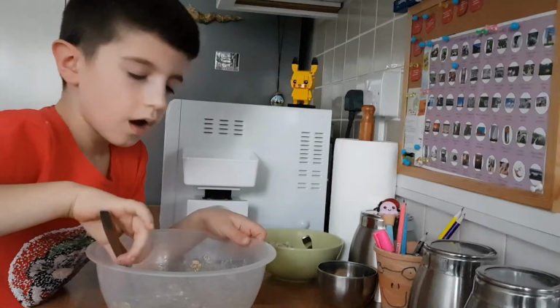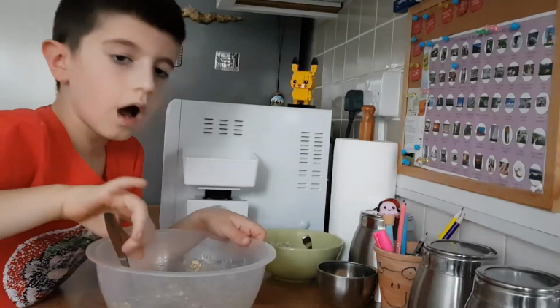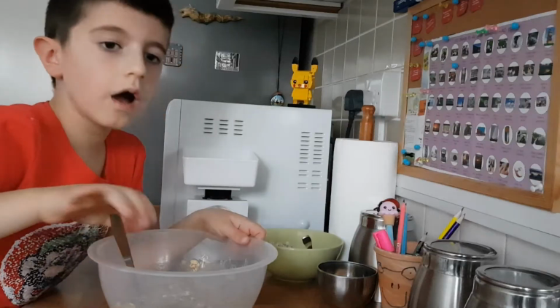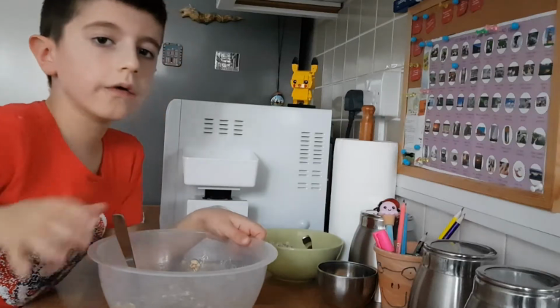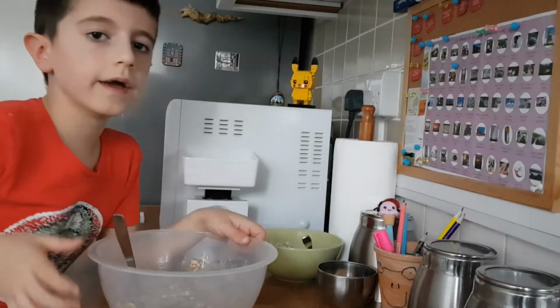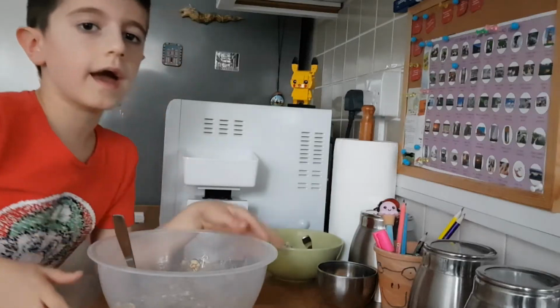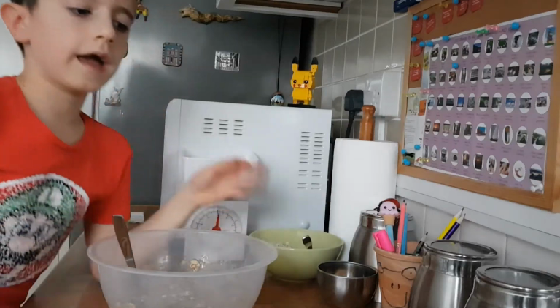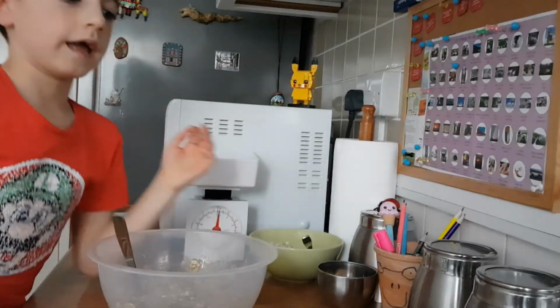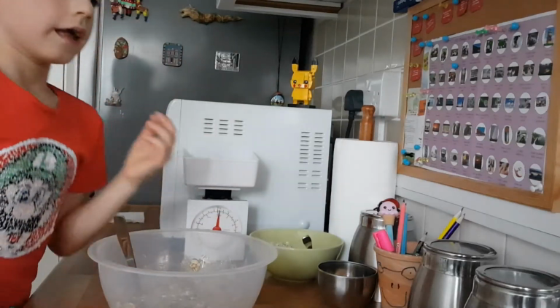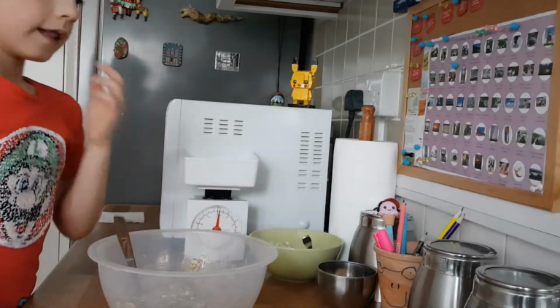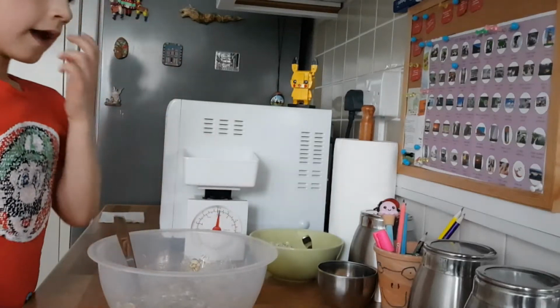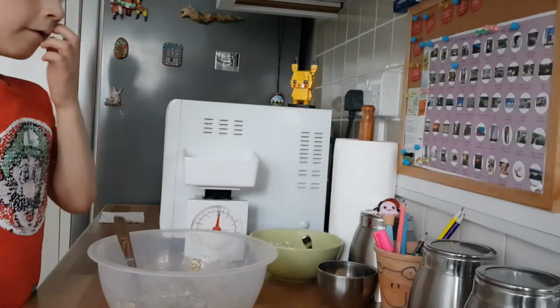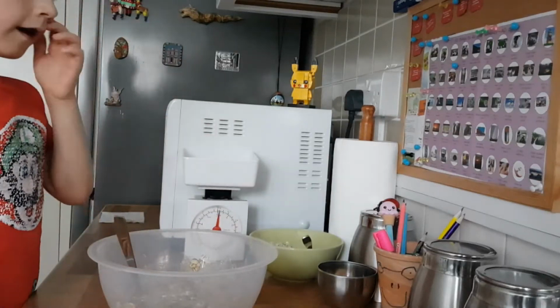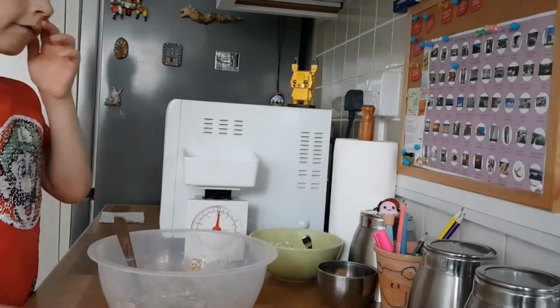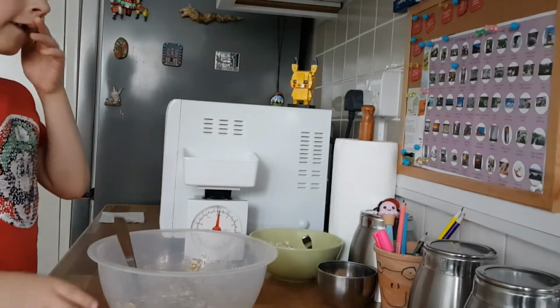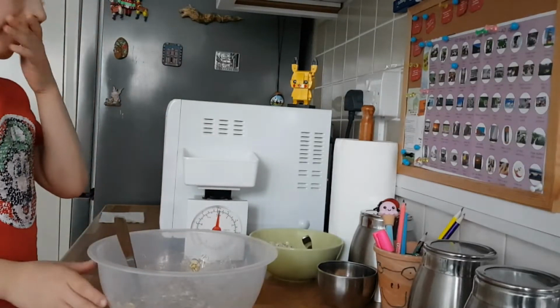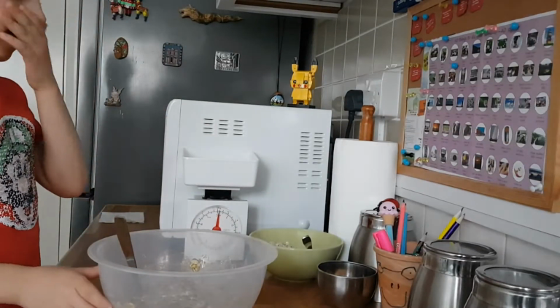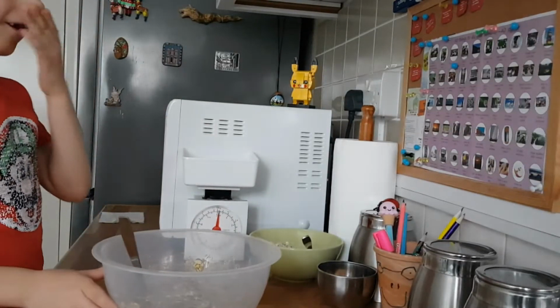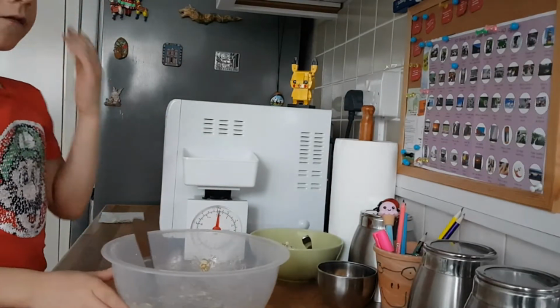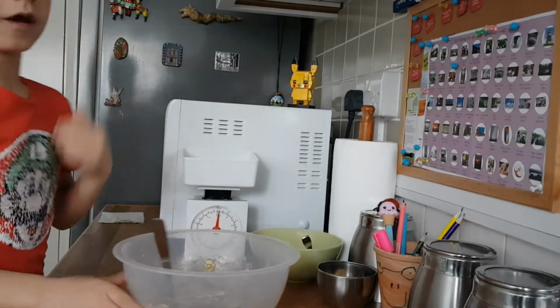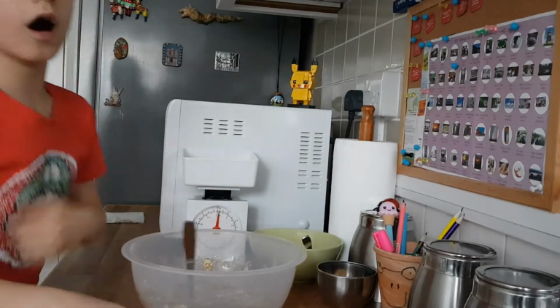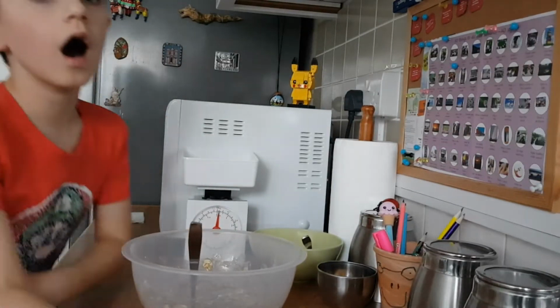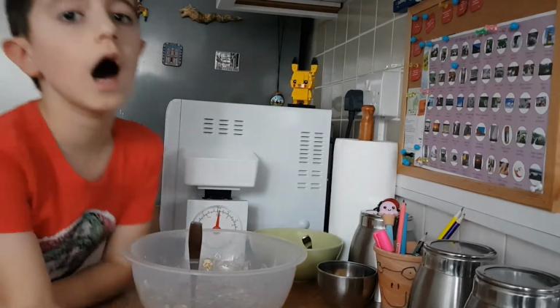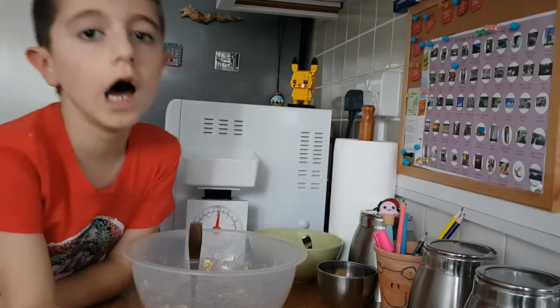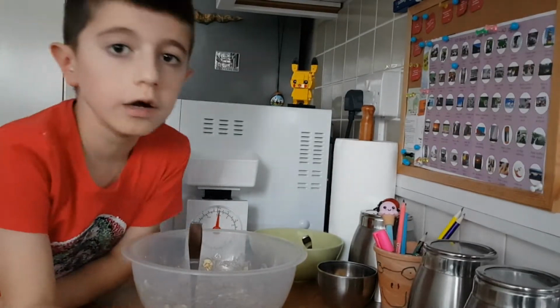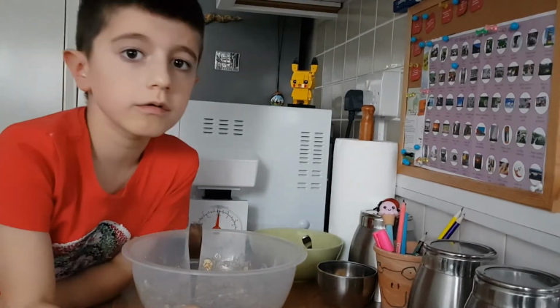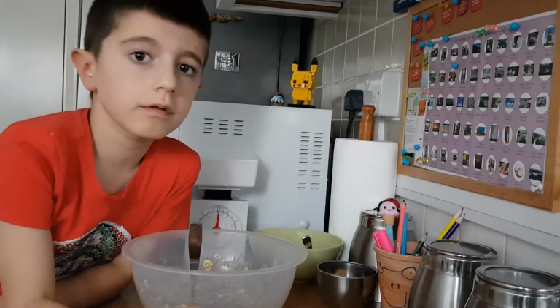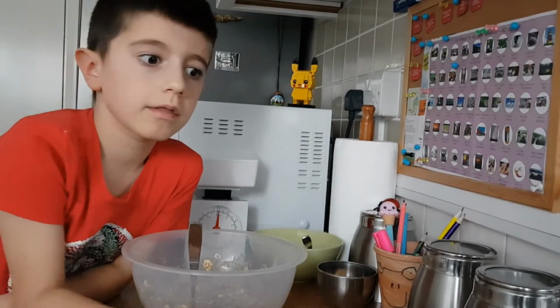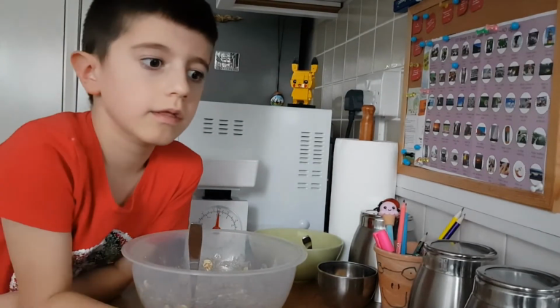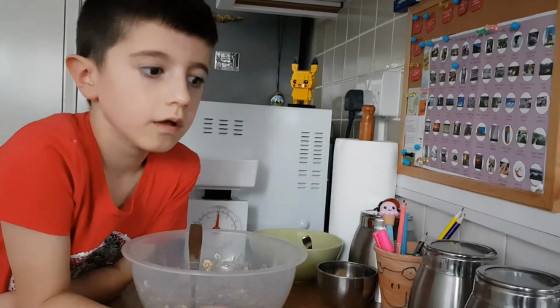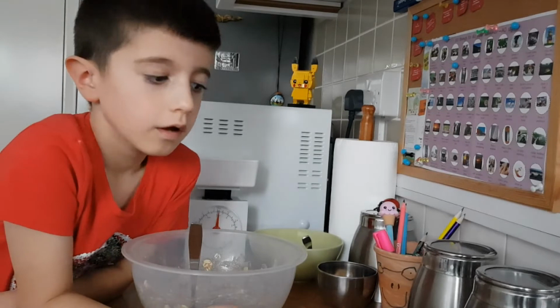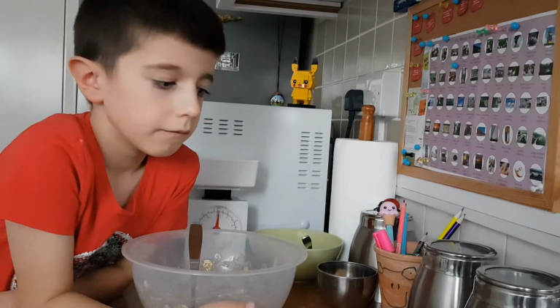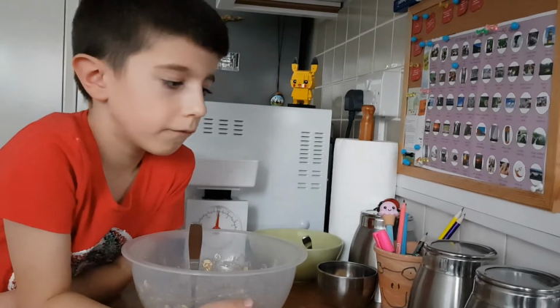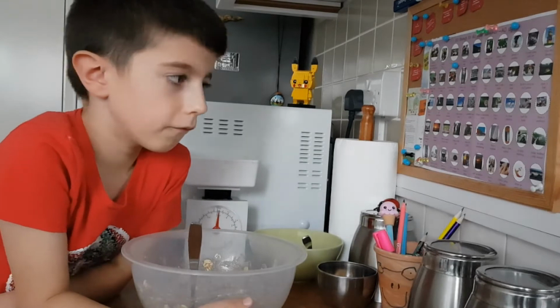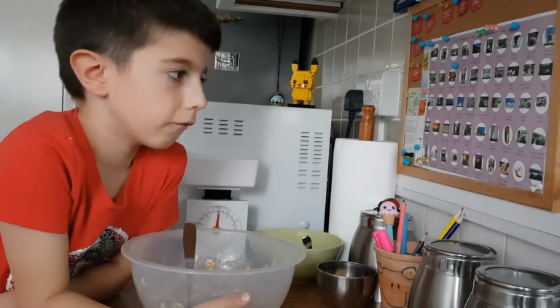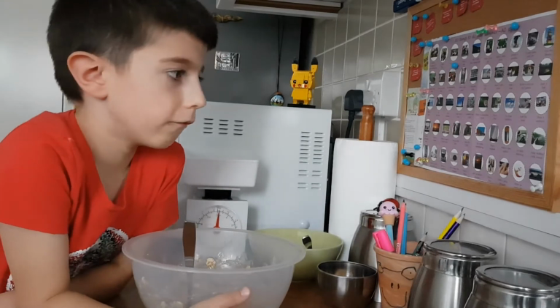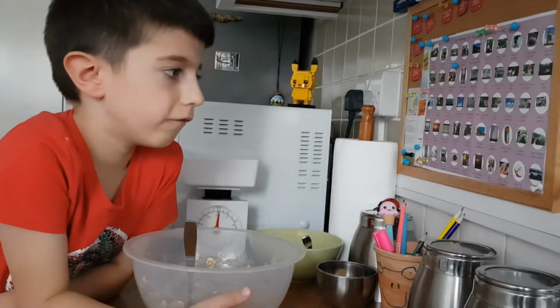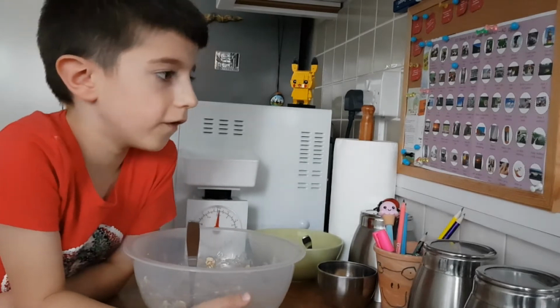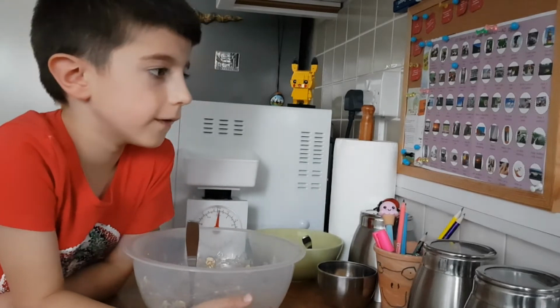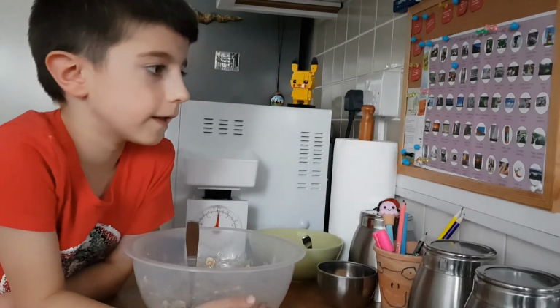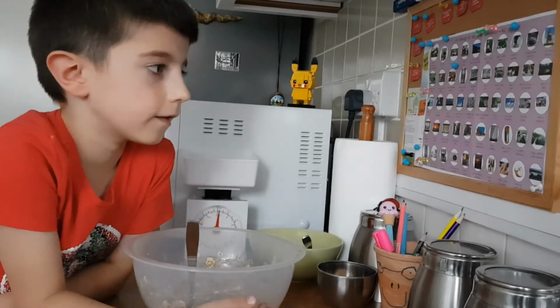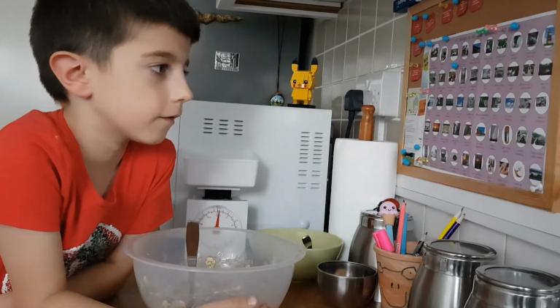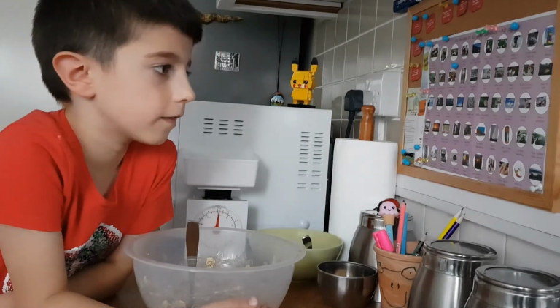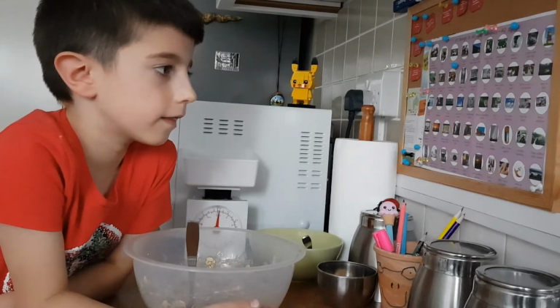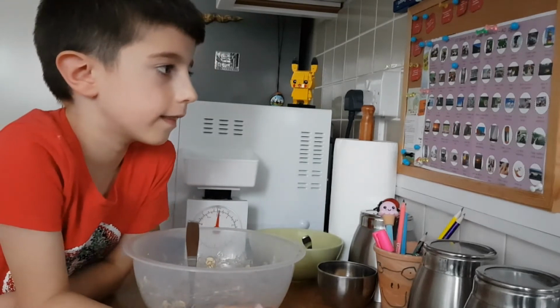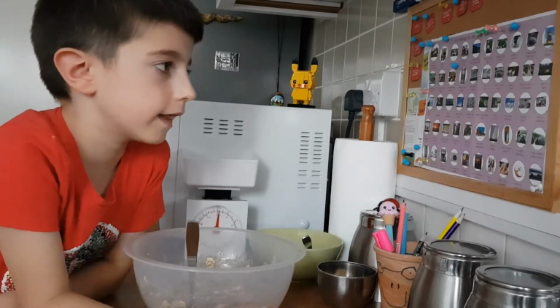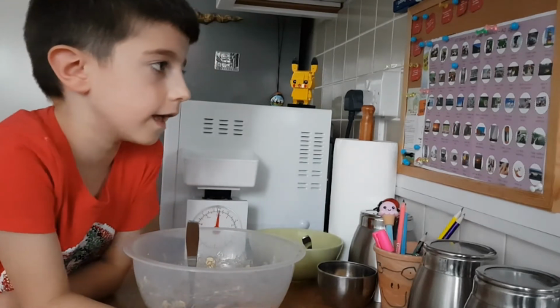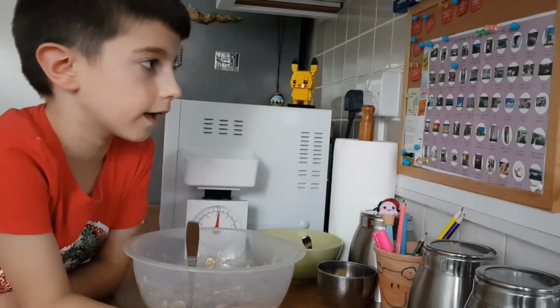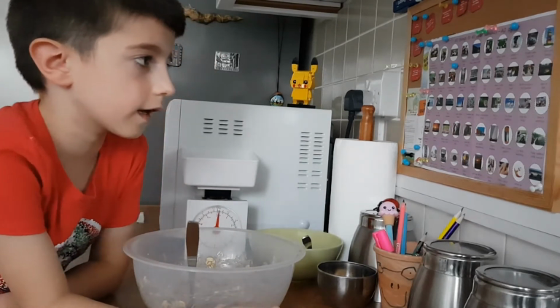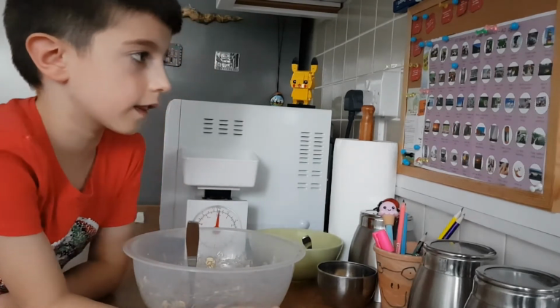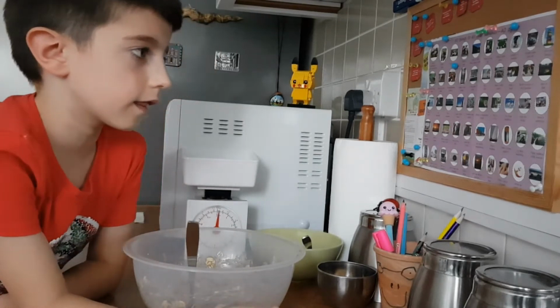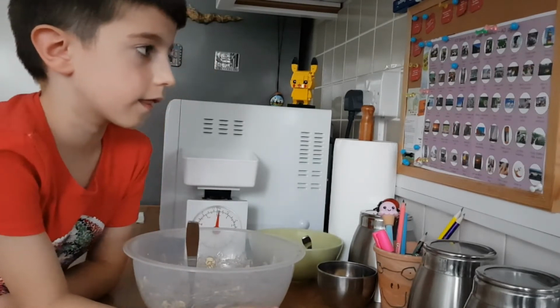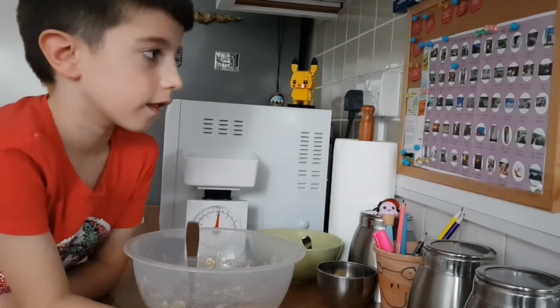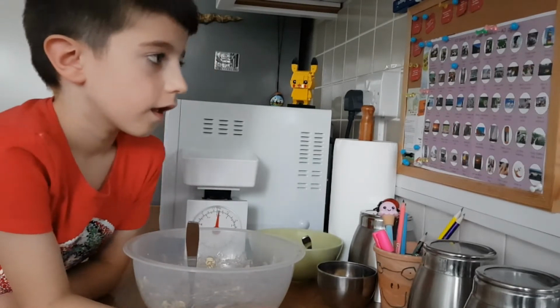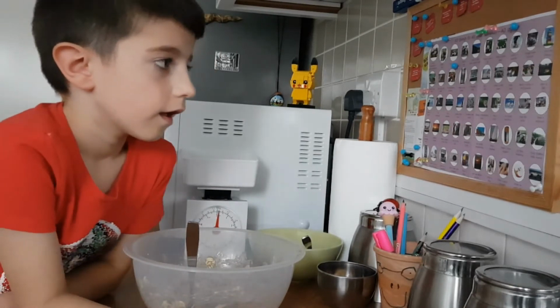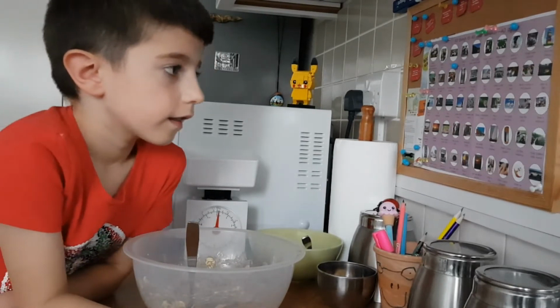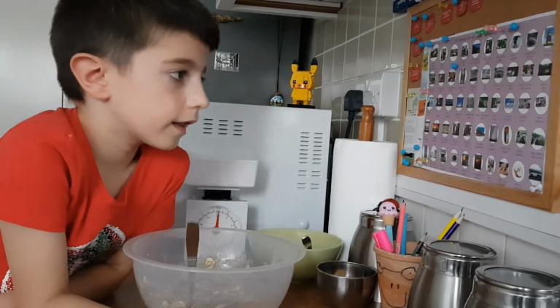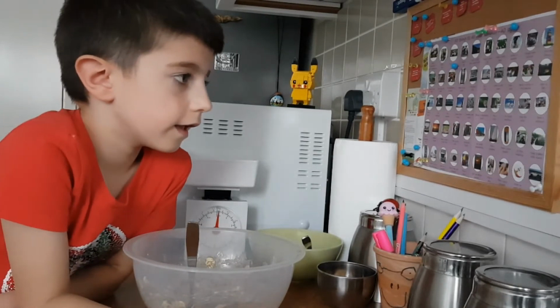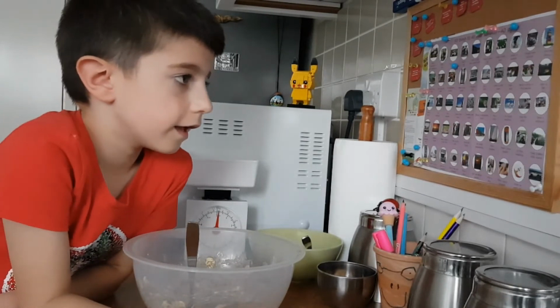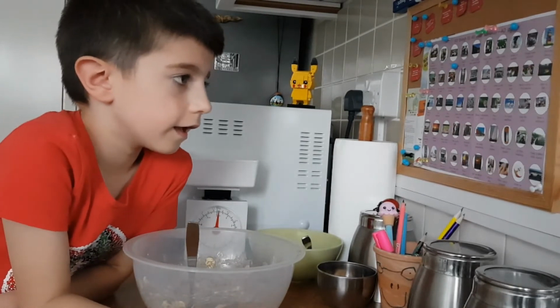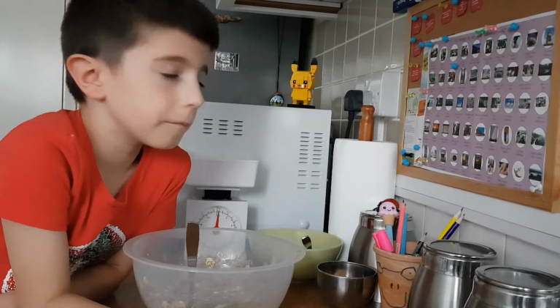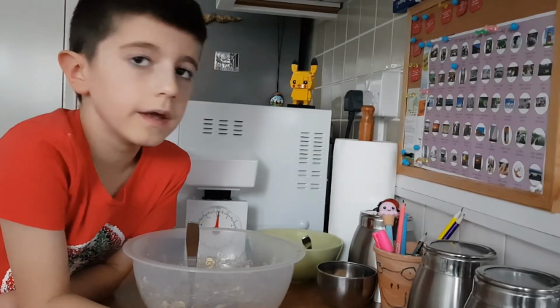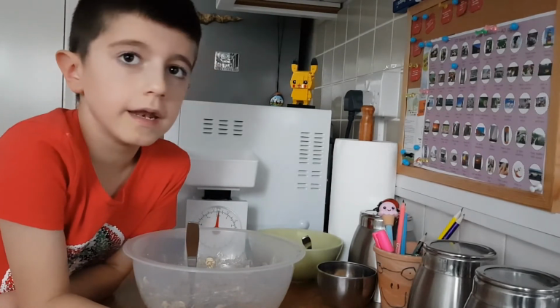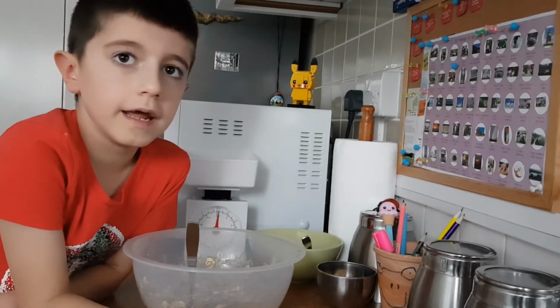Ok, now we have to leave the oats and we're going to mix them really well for 30 to 60 minutes.